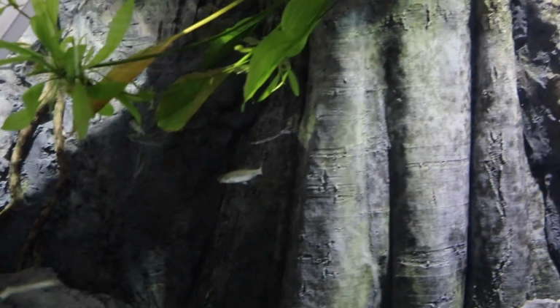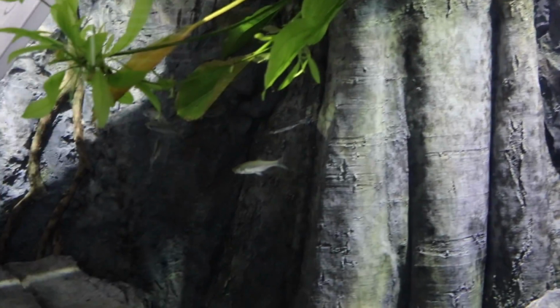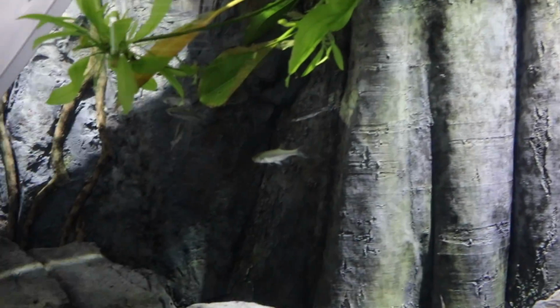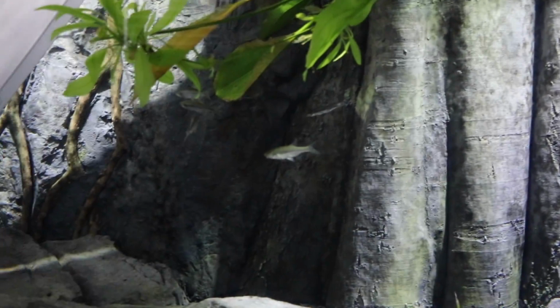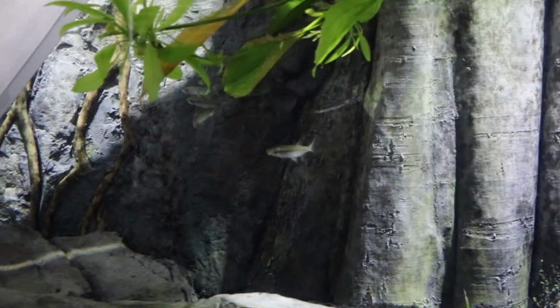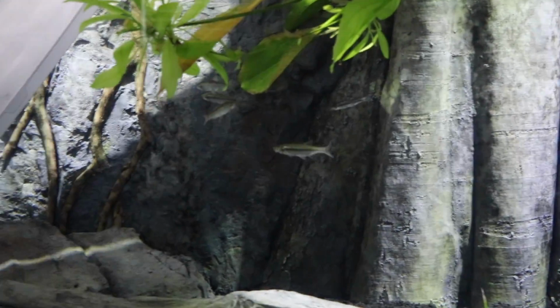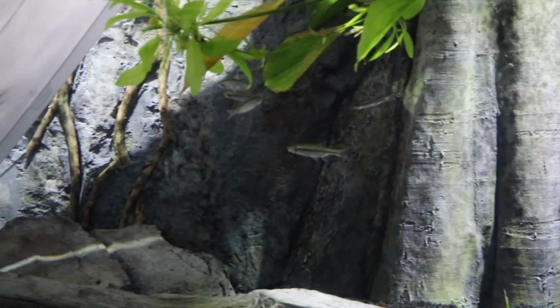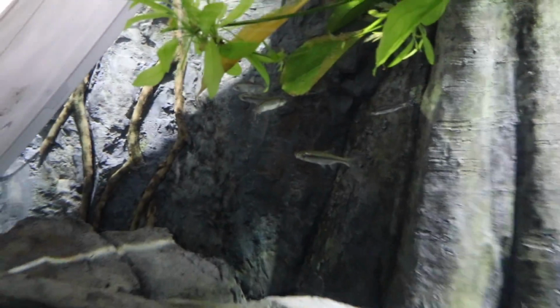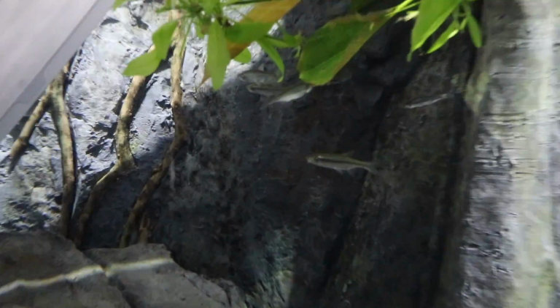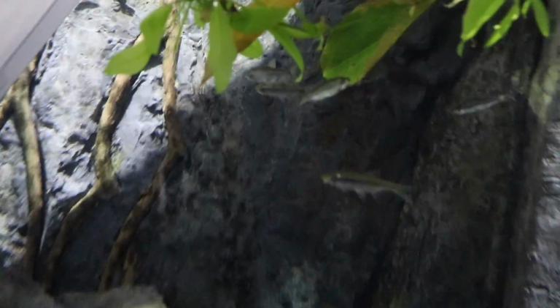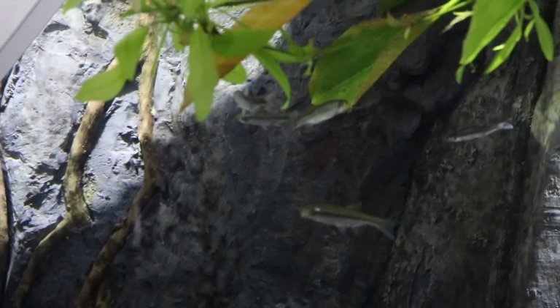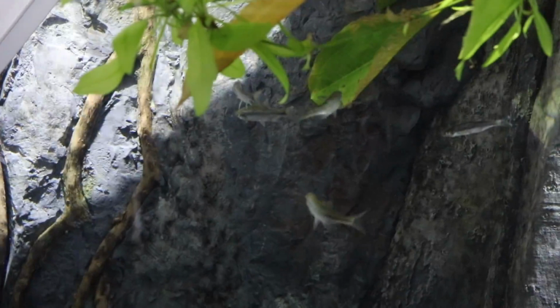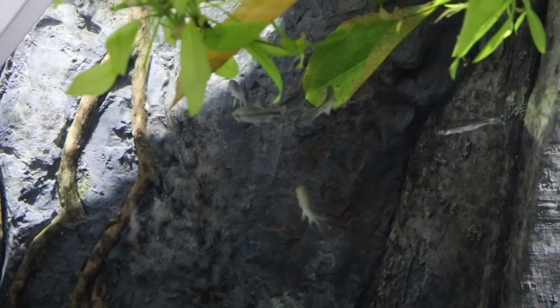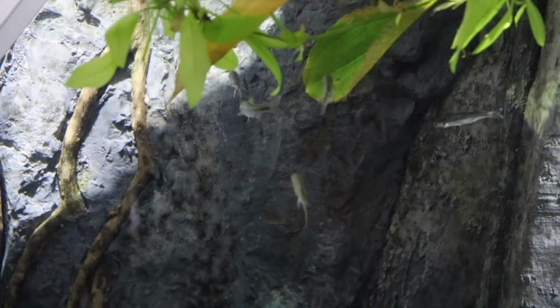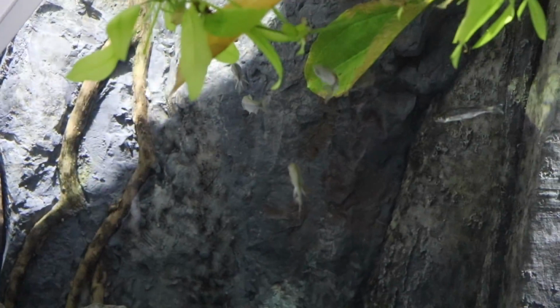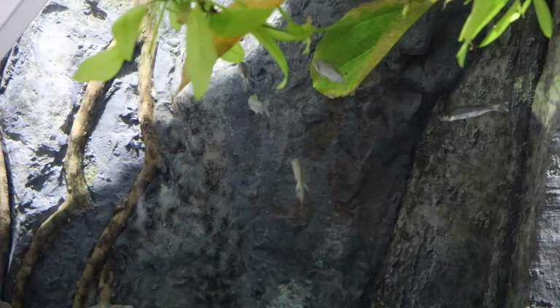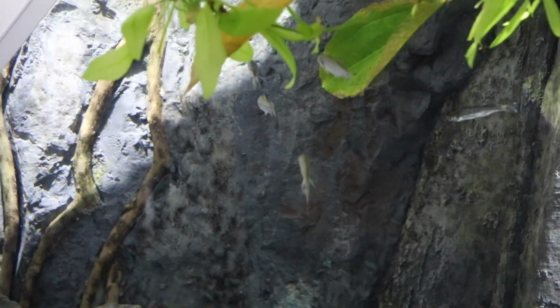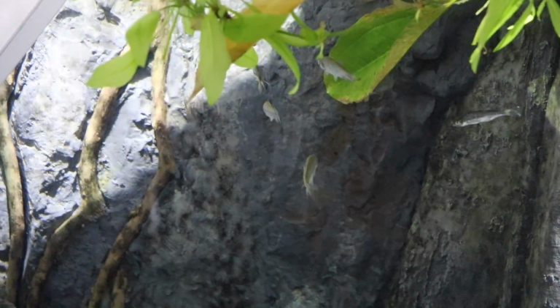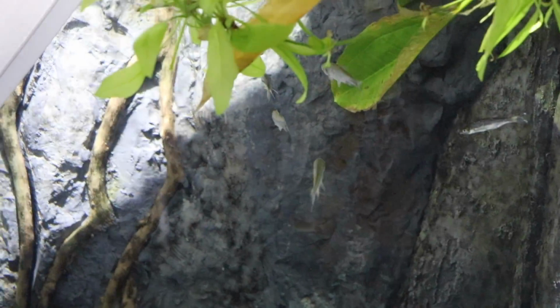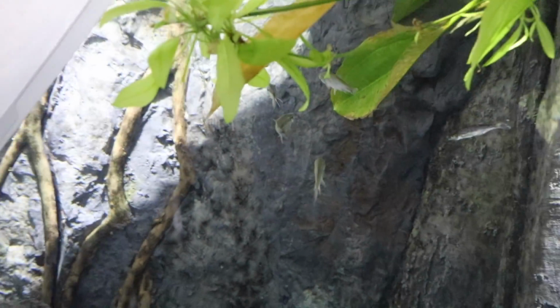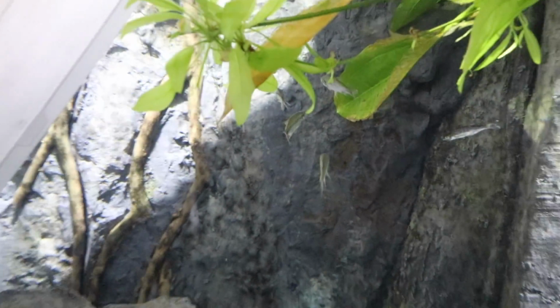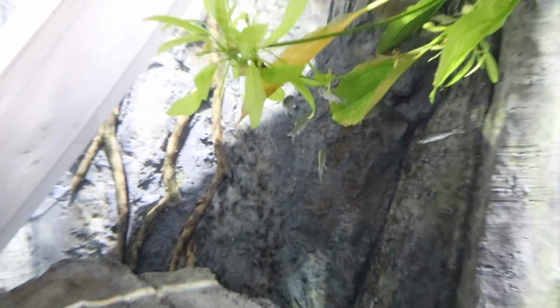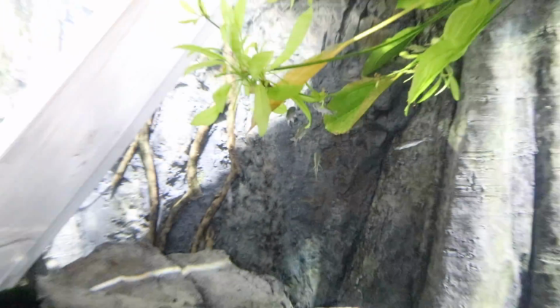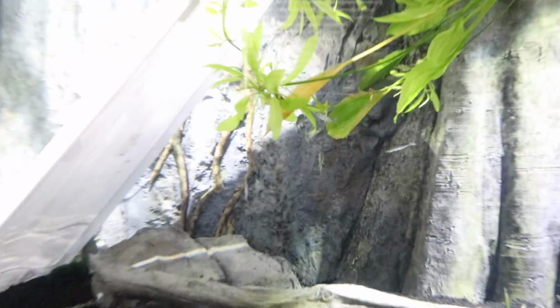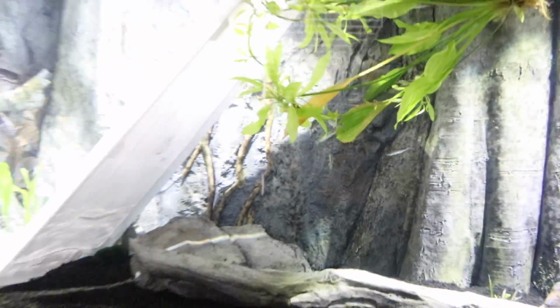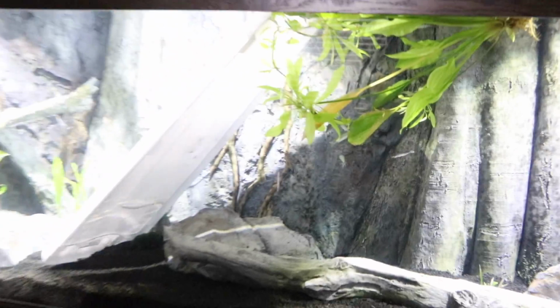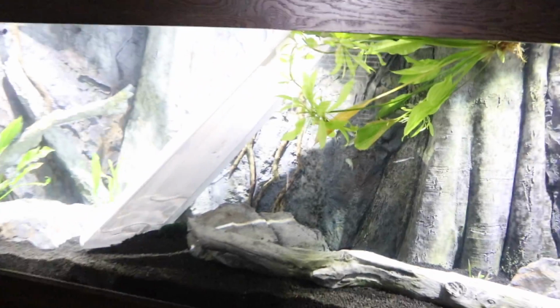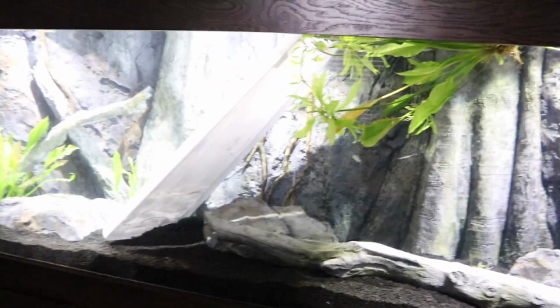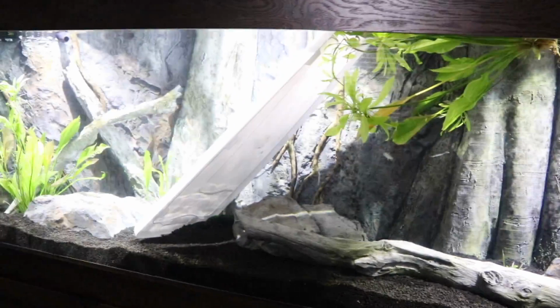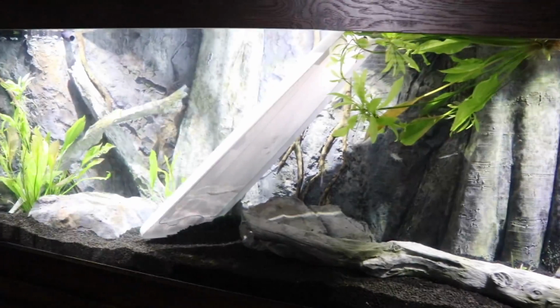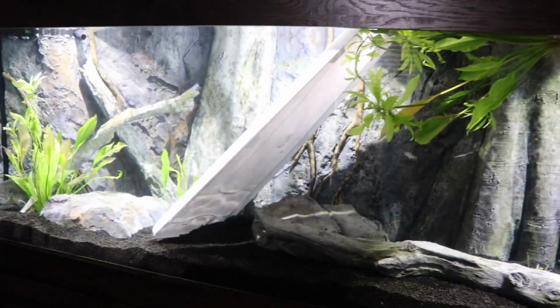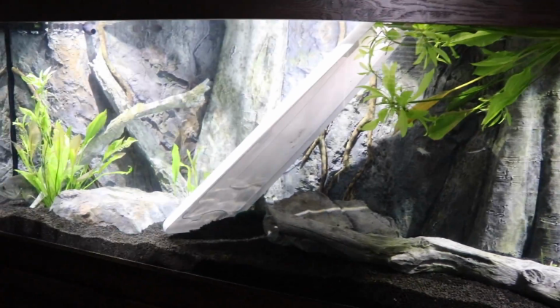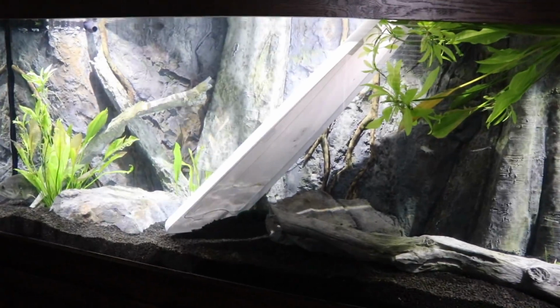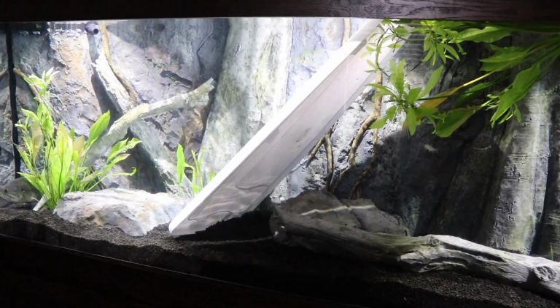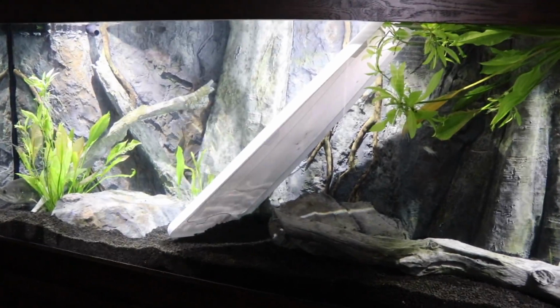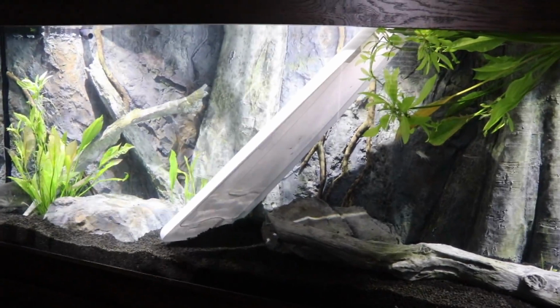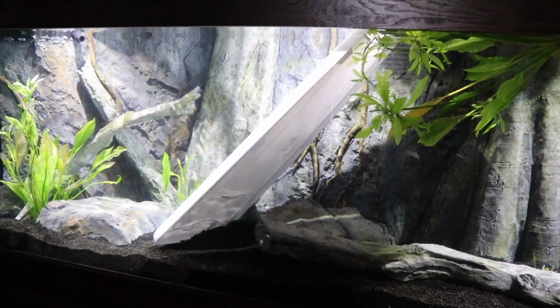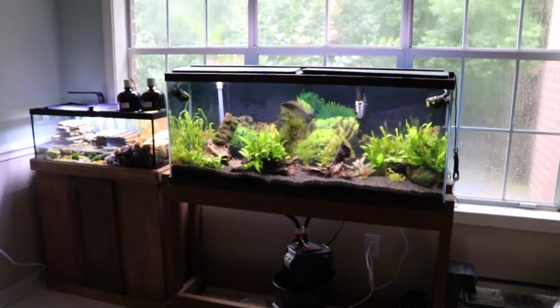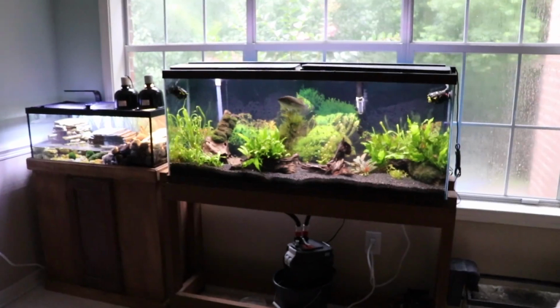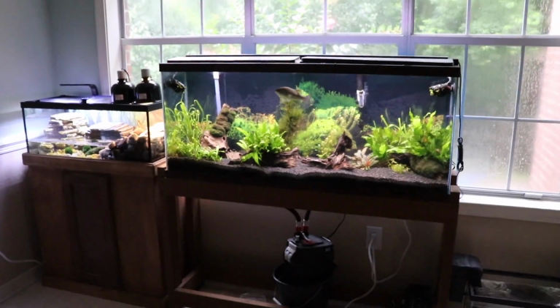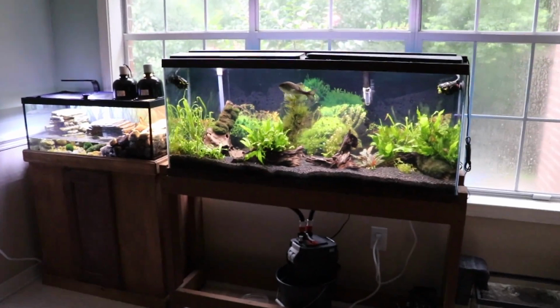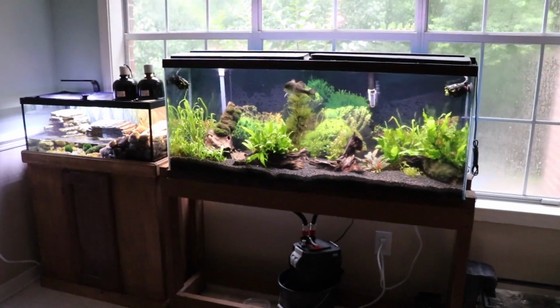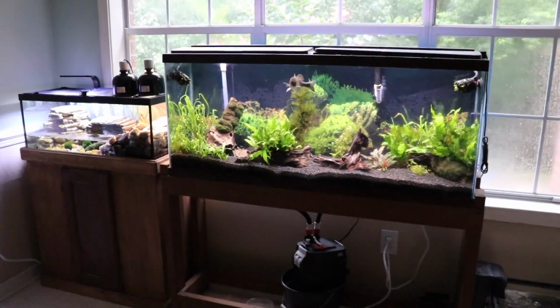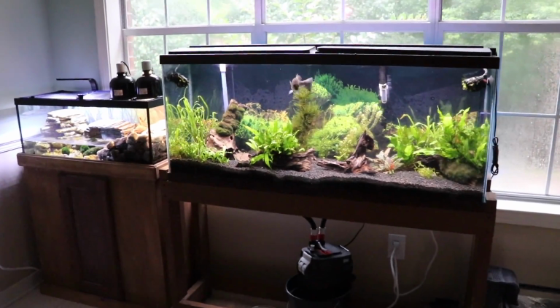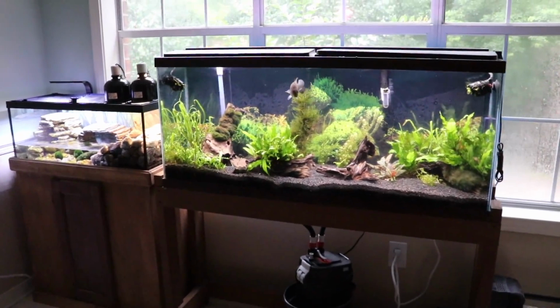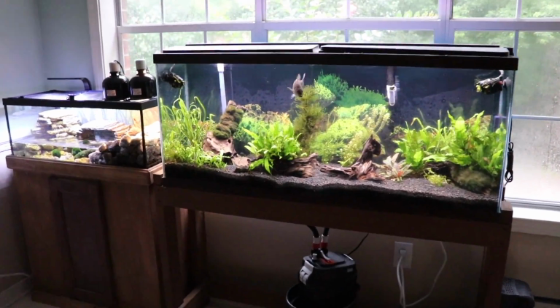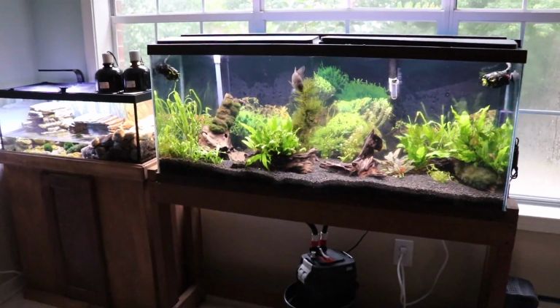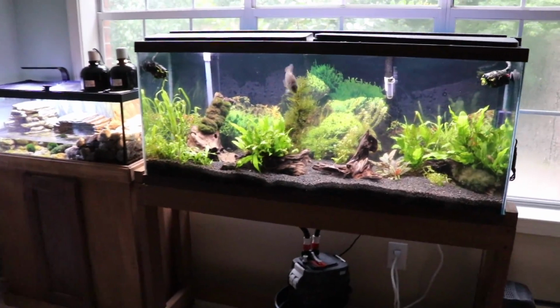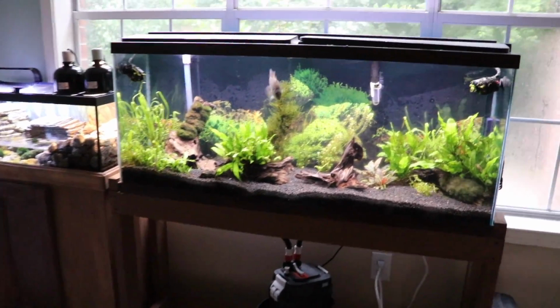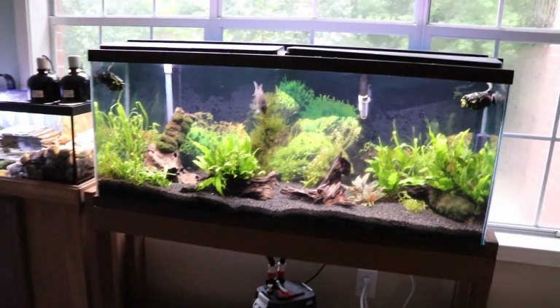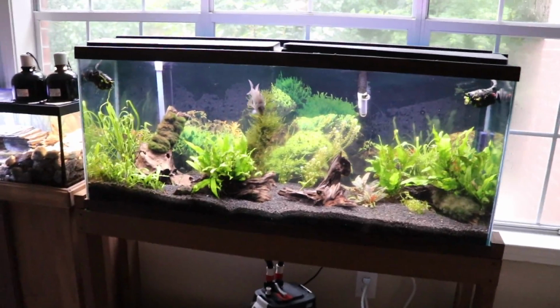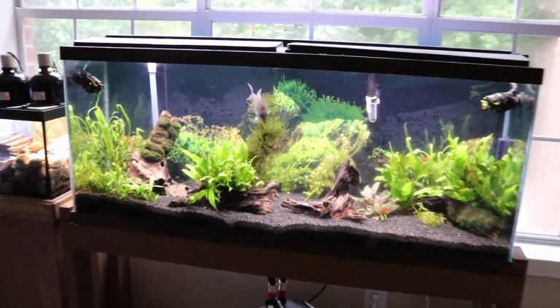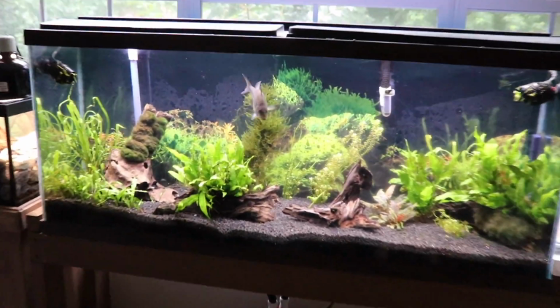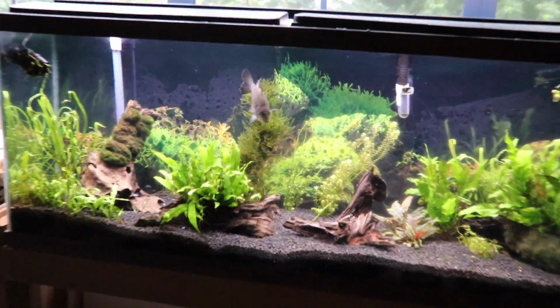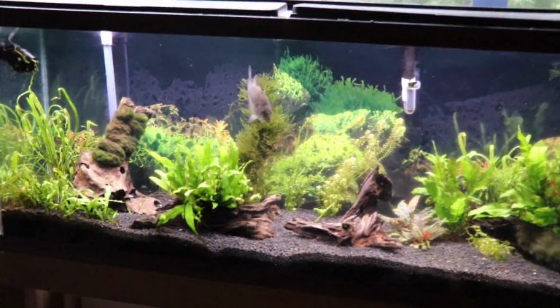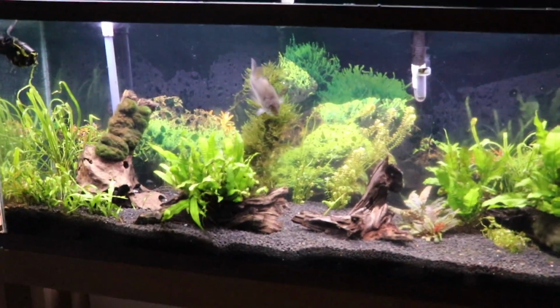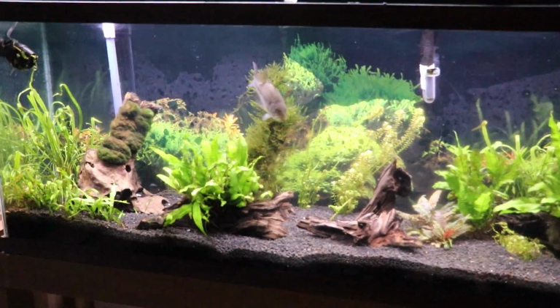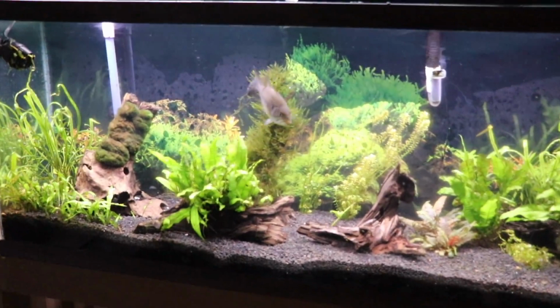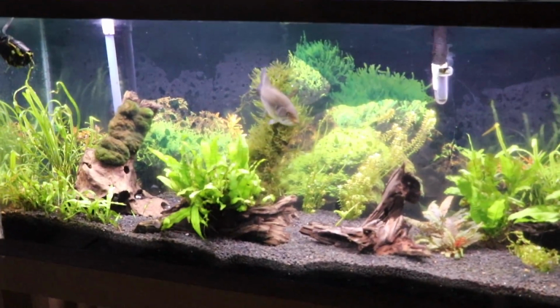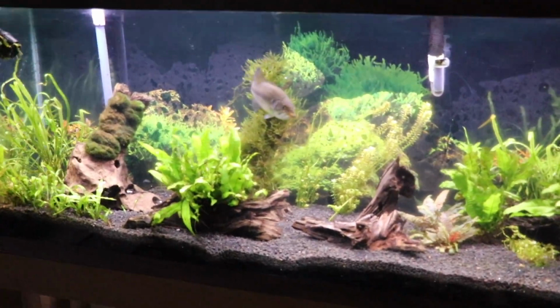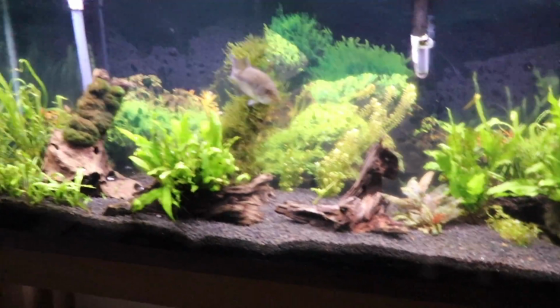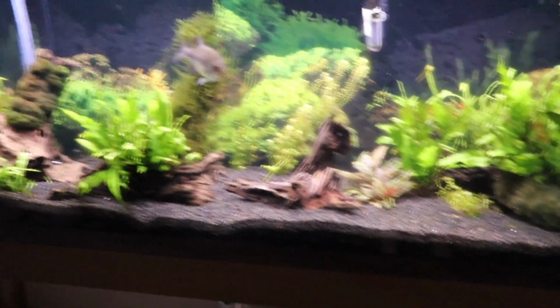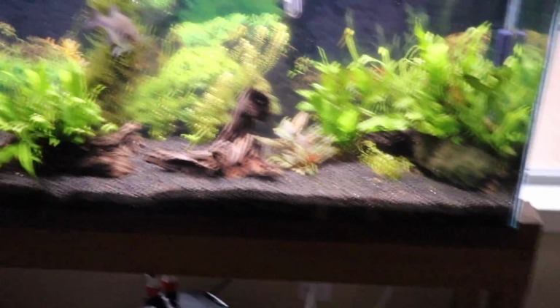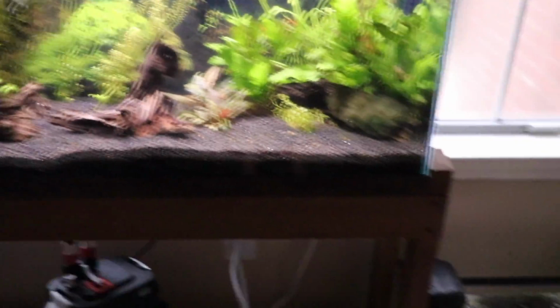Clyde's sitting here eyeing some of these minnows. Let's go check in on the other tanks. This is our 55-gallon tank with Moby front and center as always.